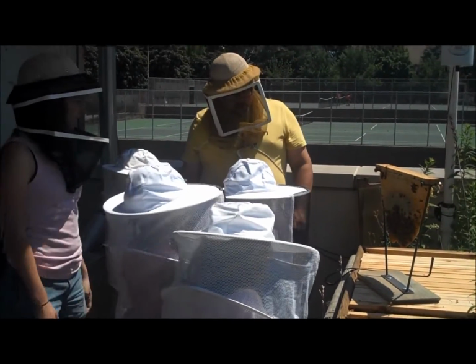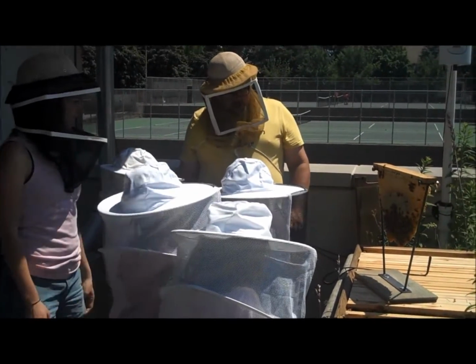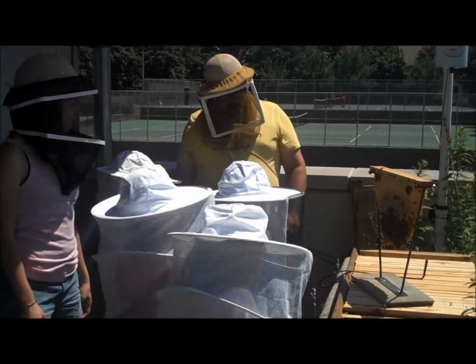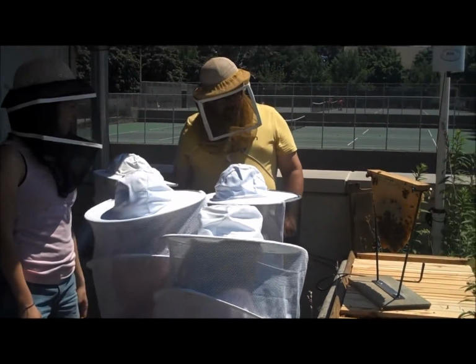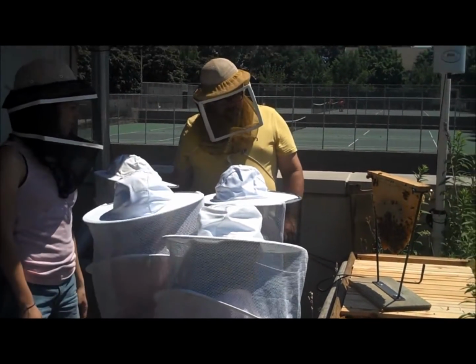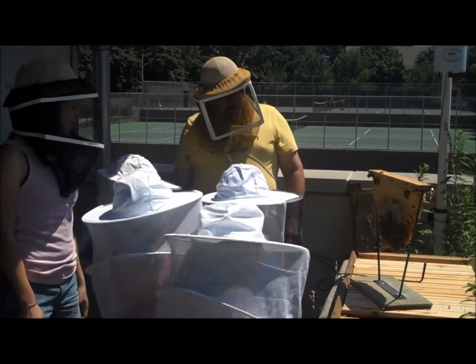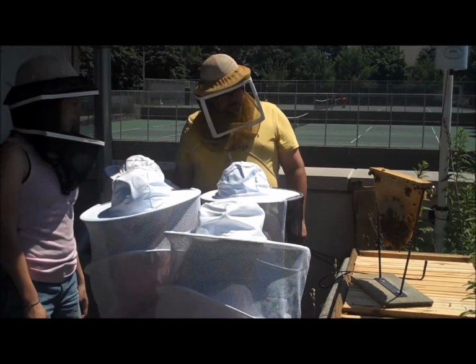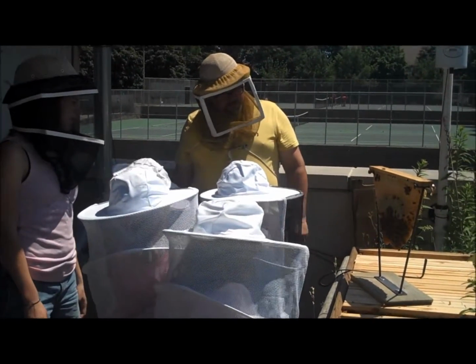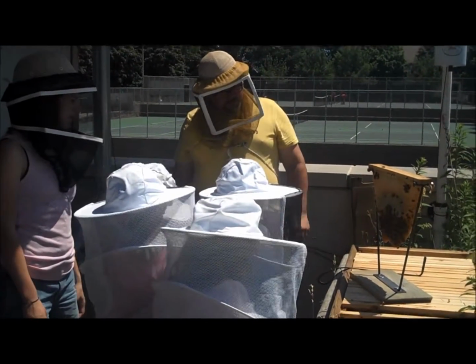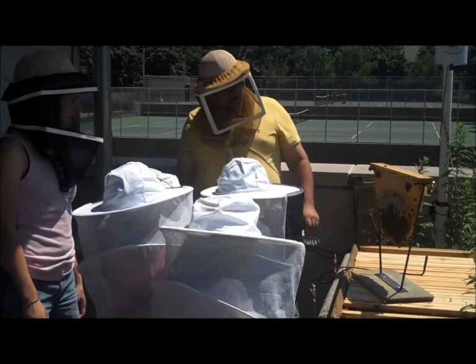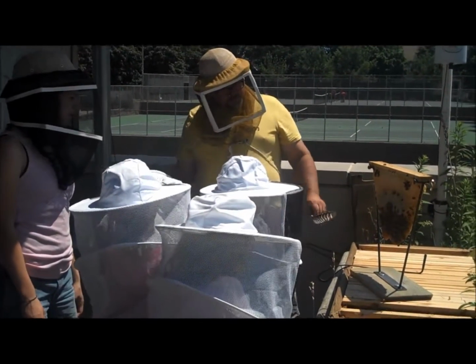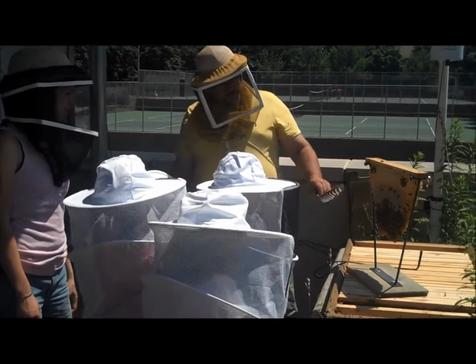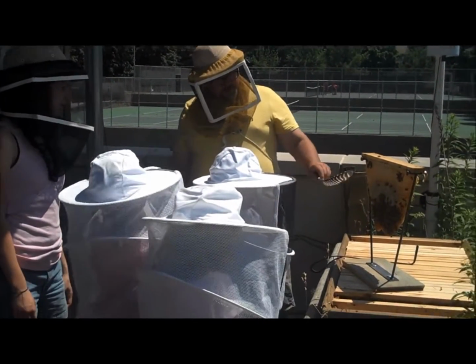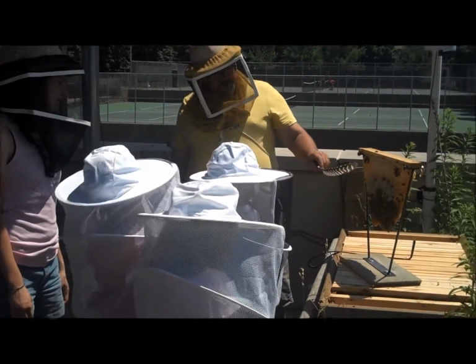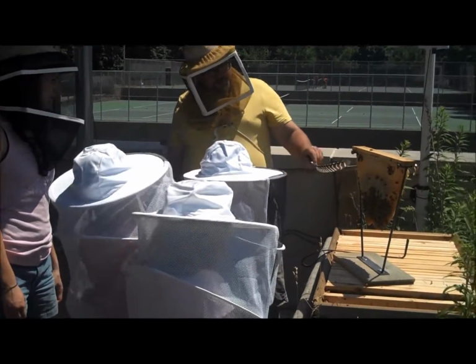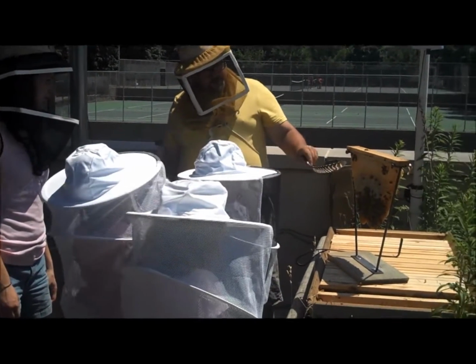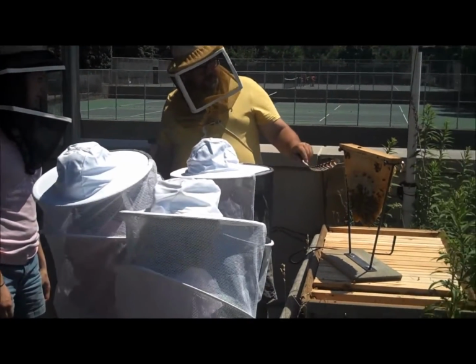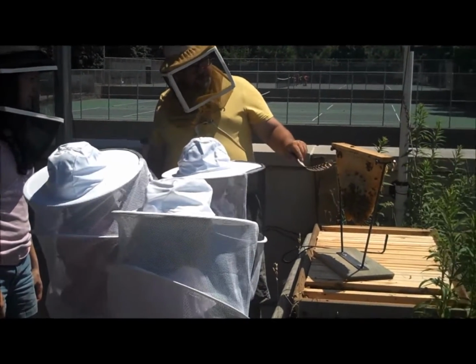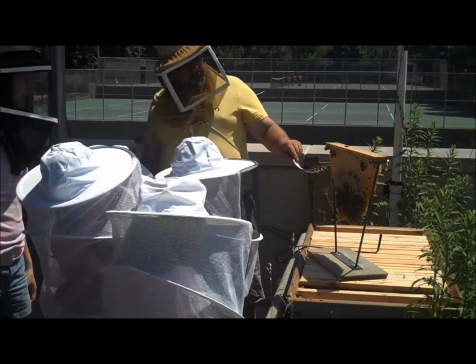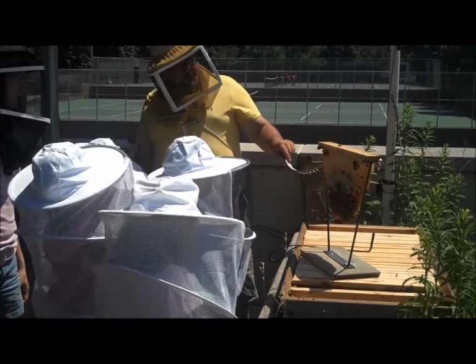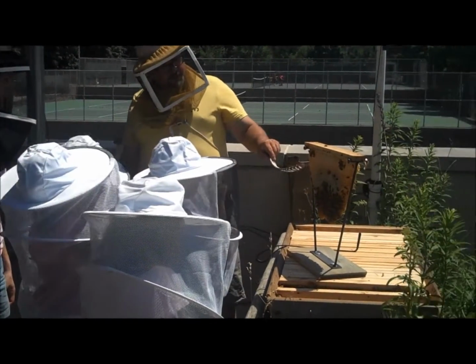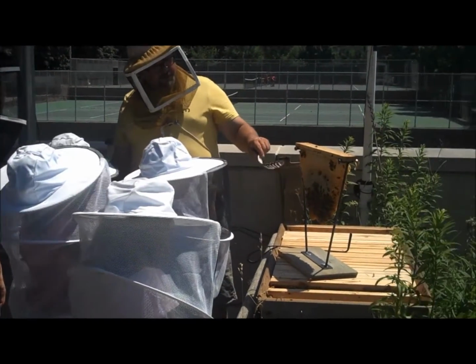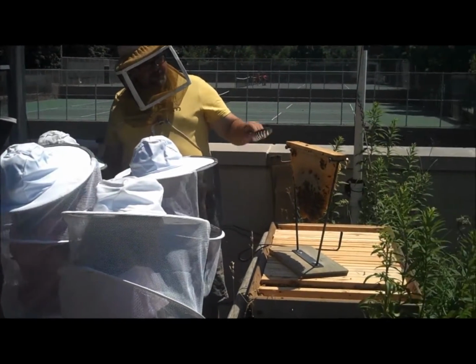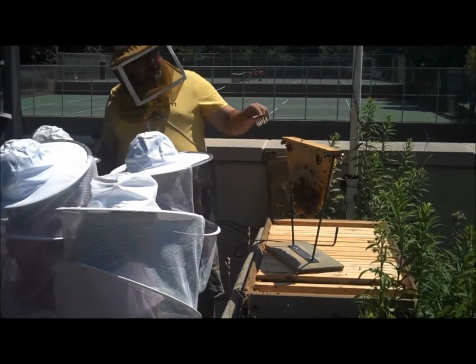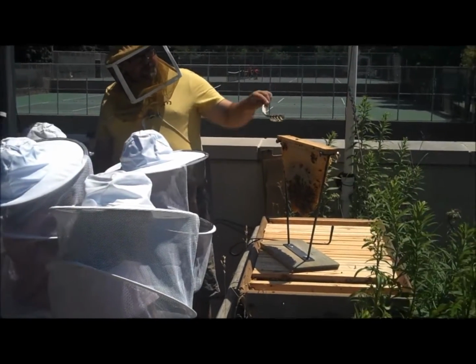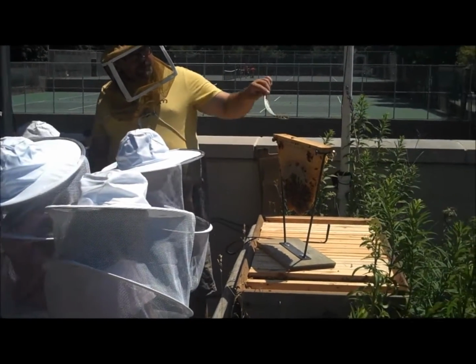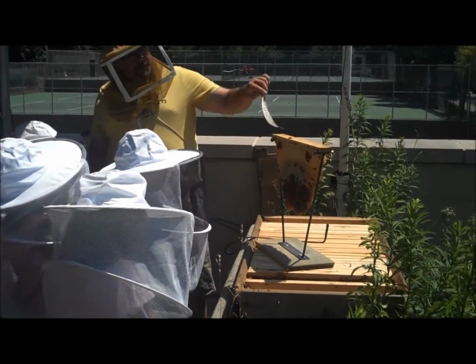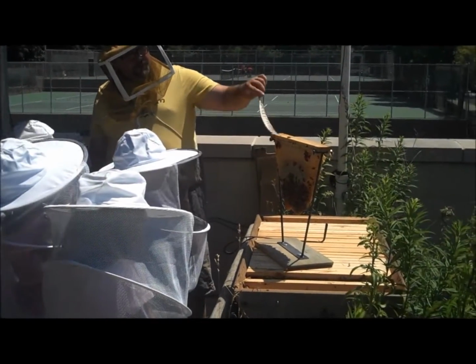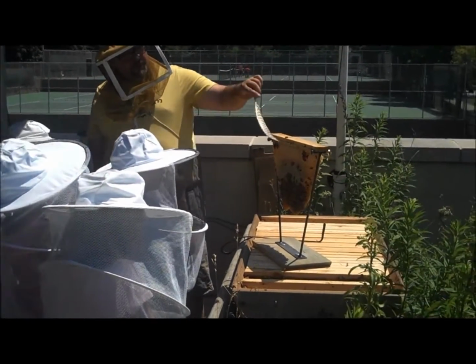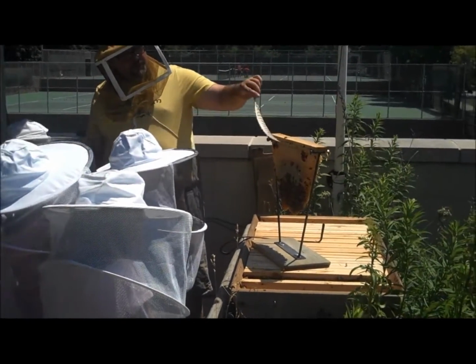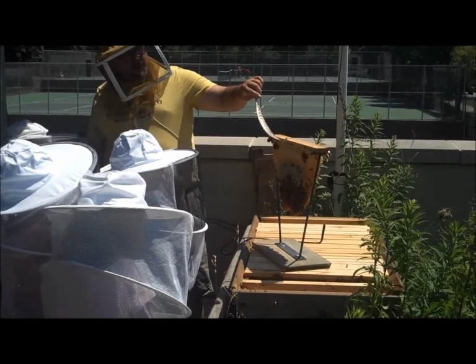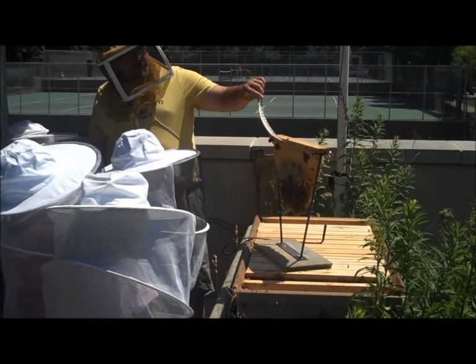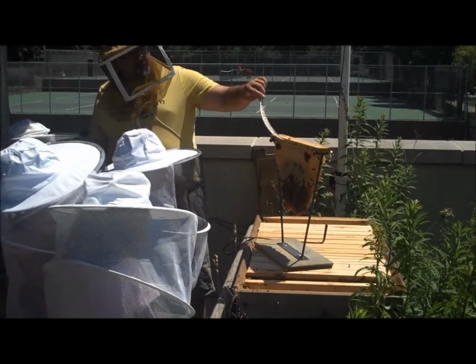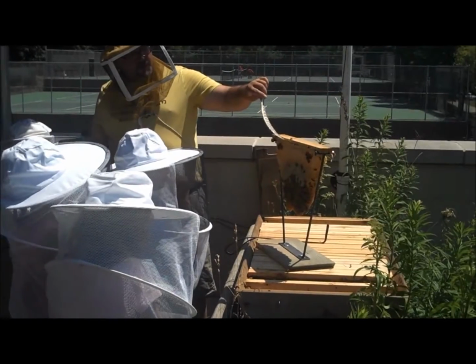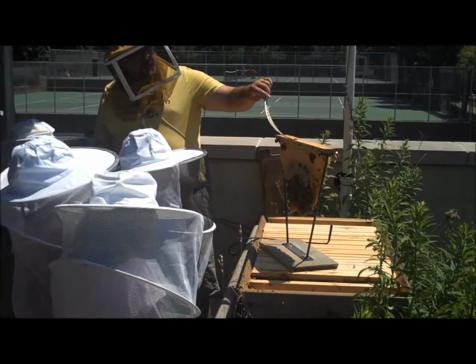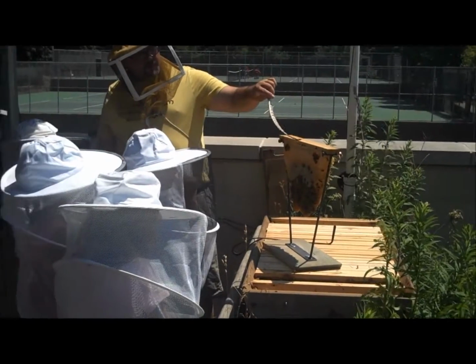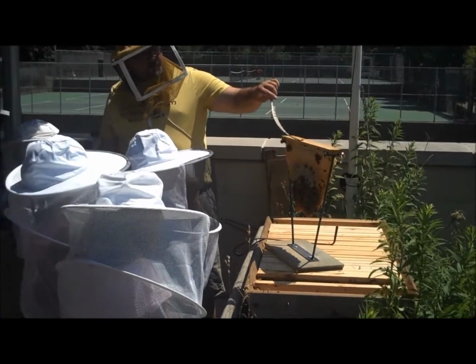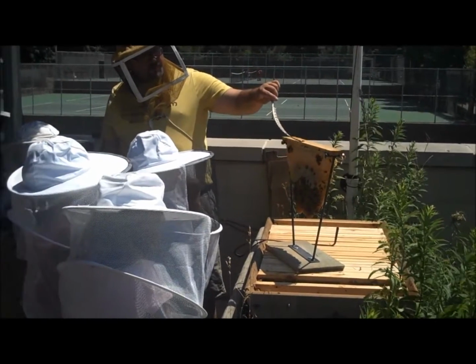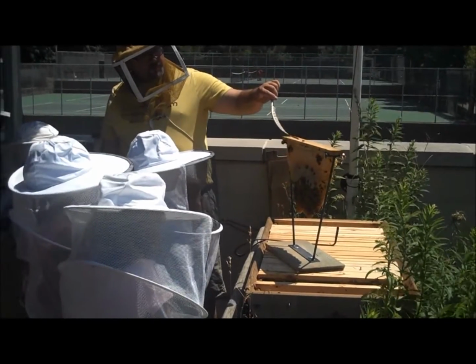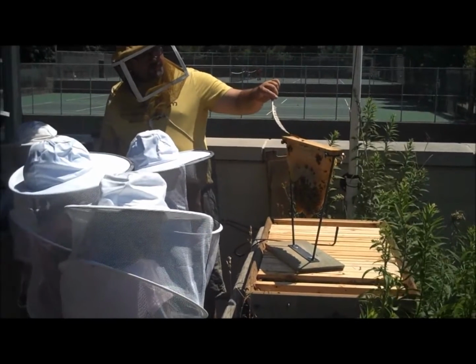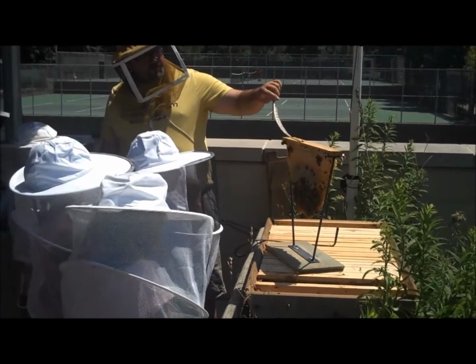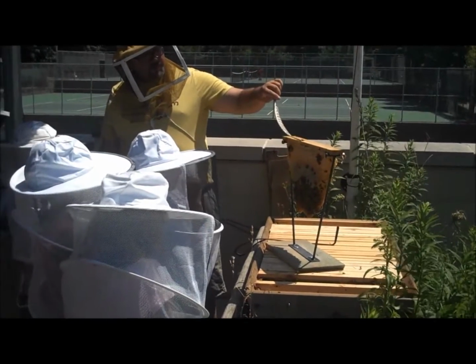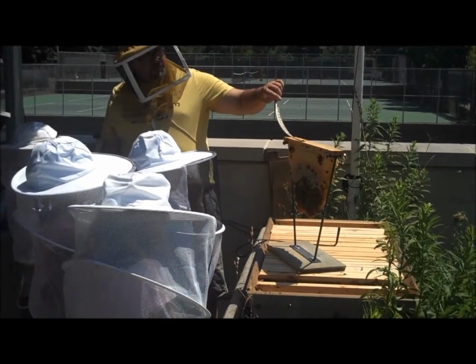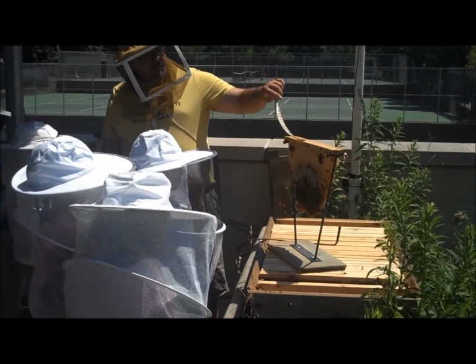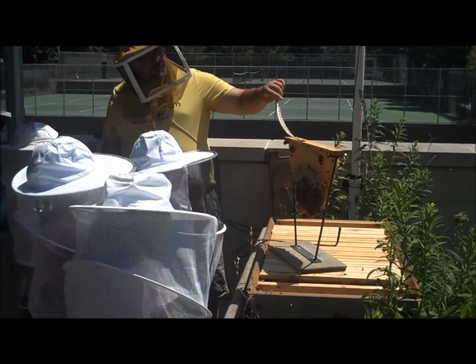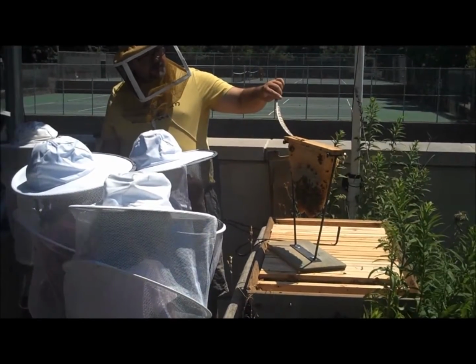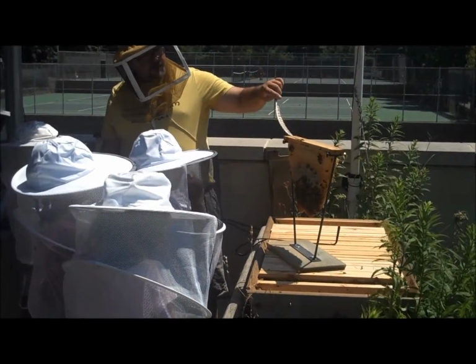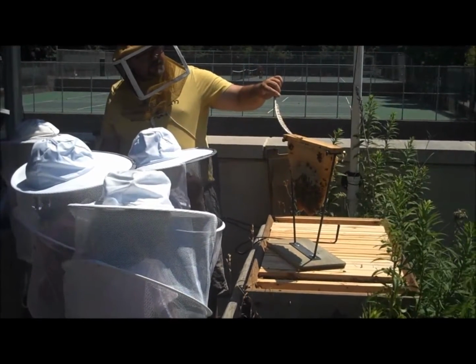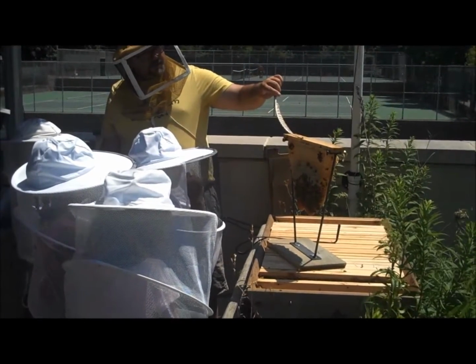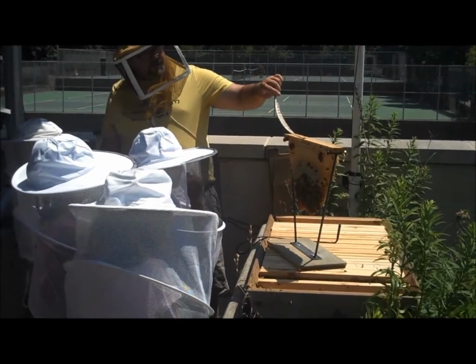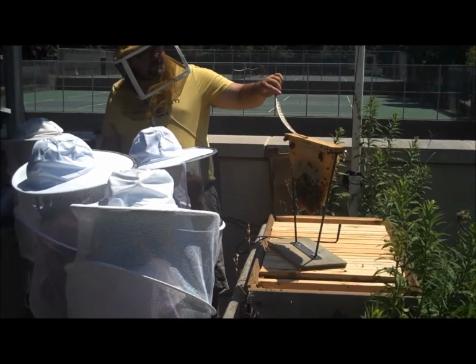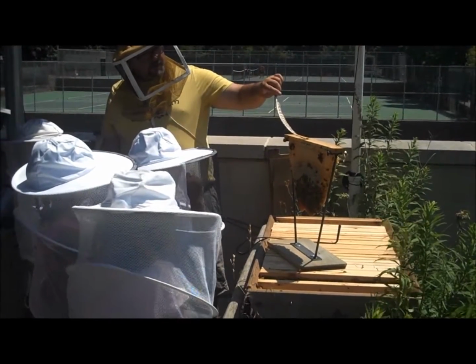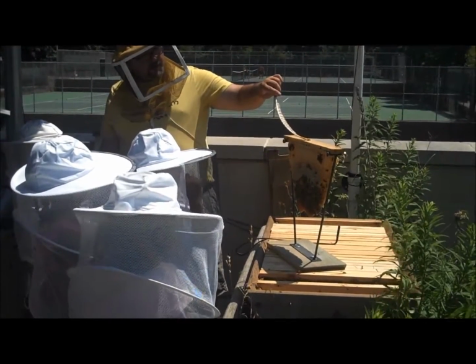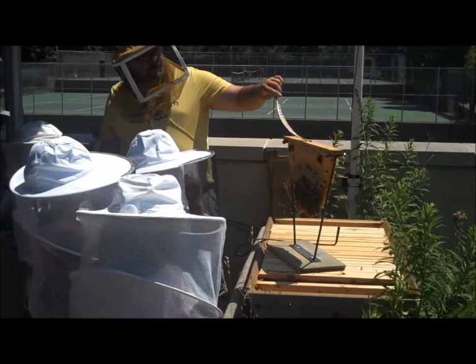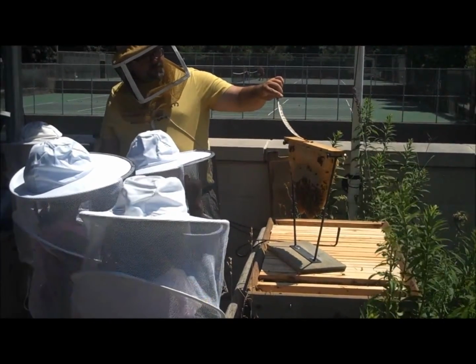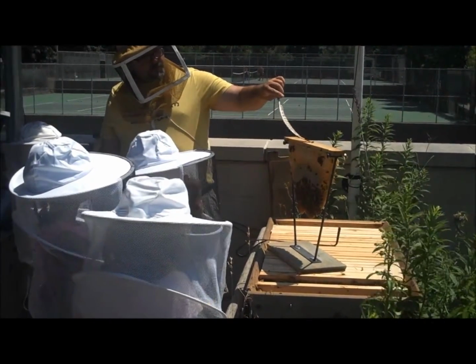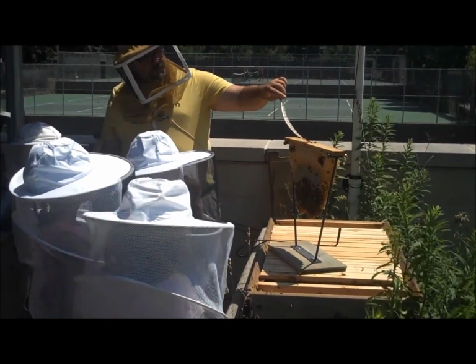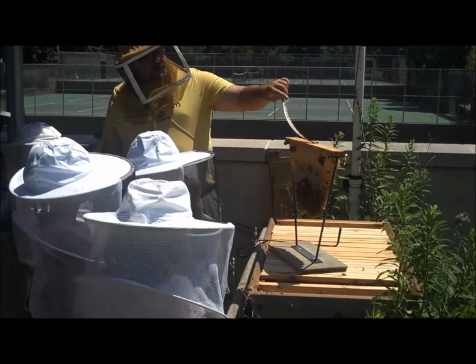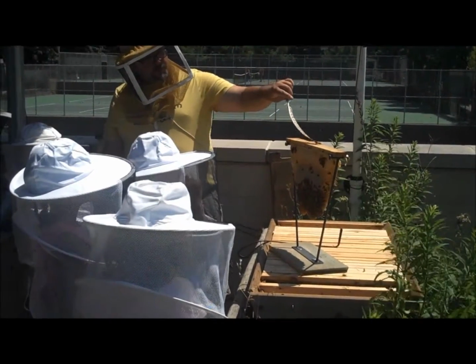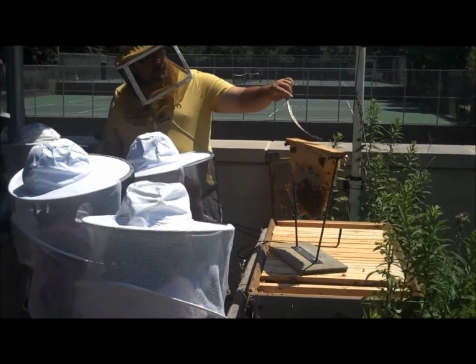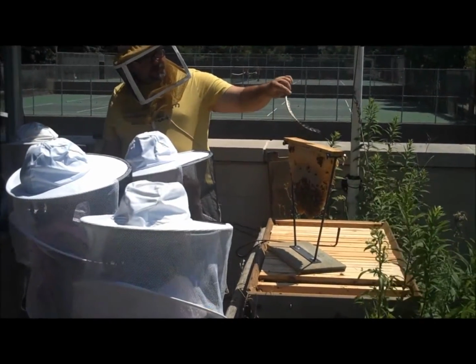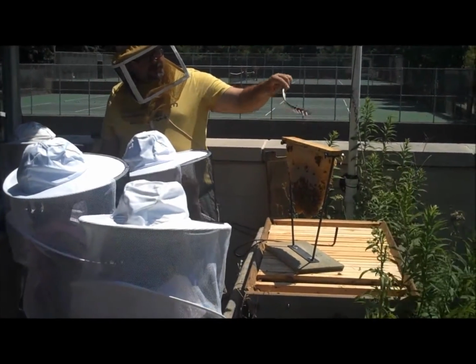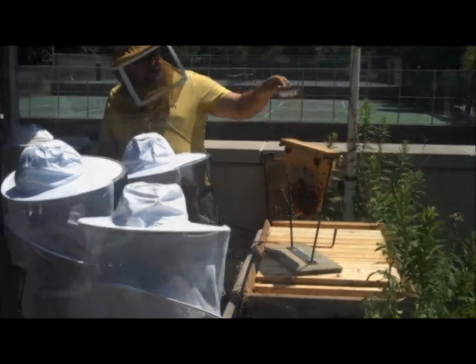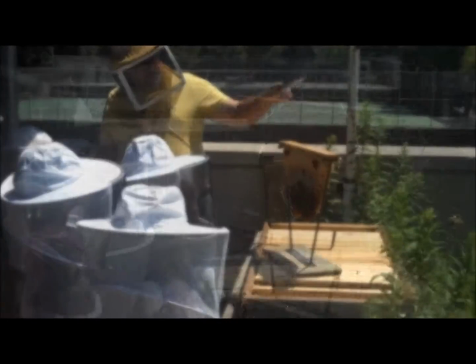I use the feather to point and I use the feather to move. If I want that bee to move around, I can say move around the feather.